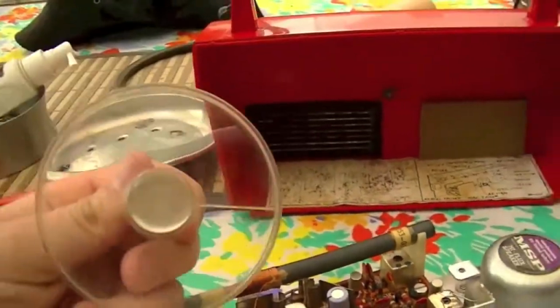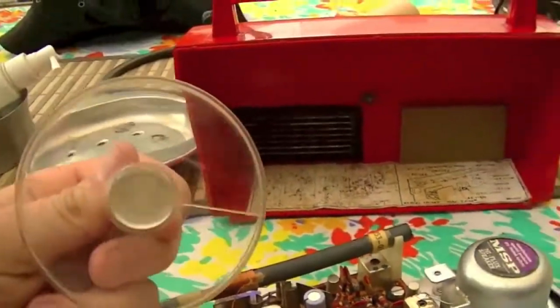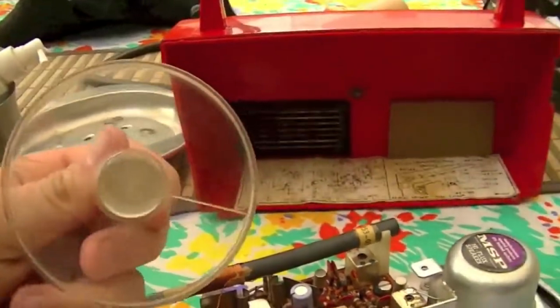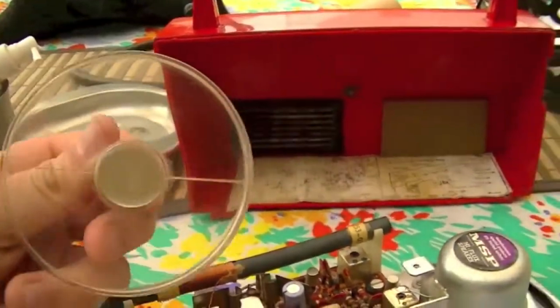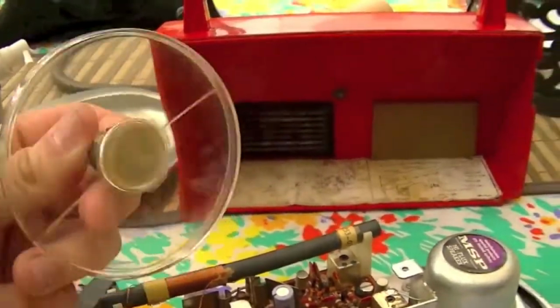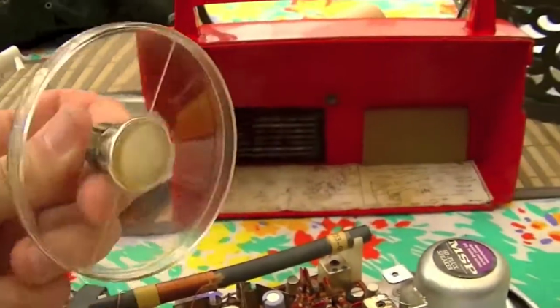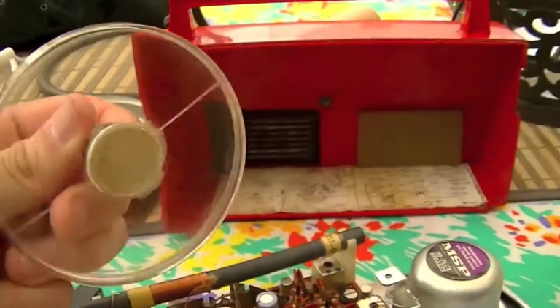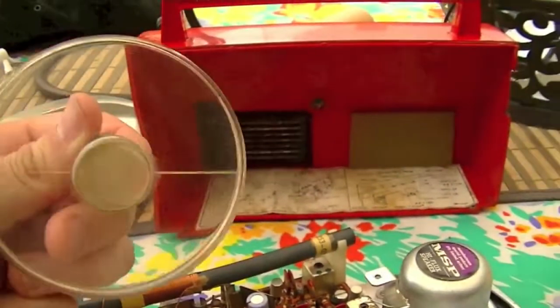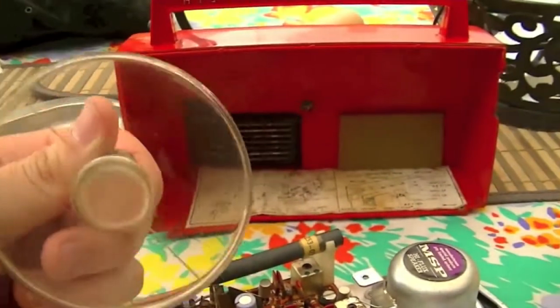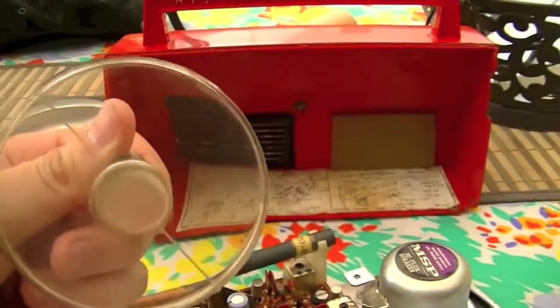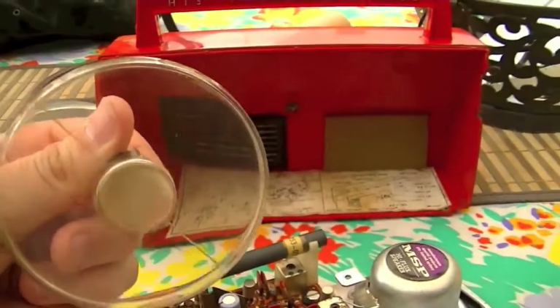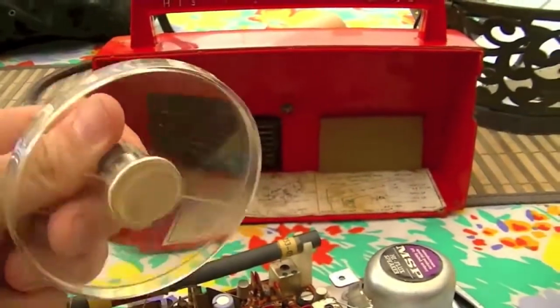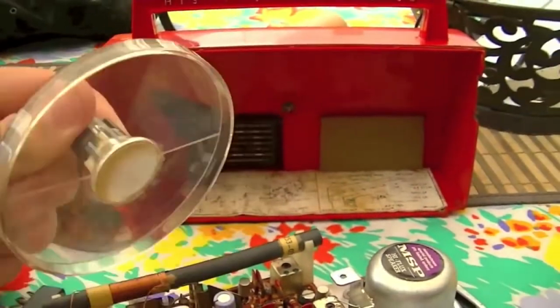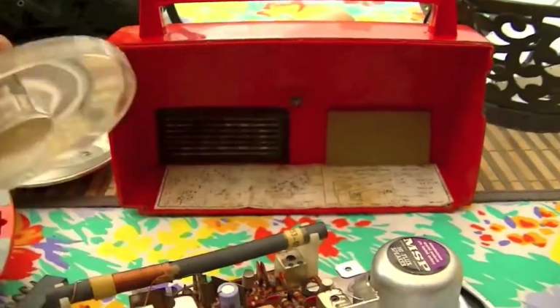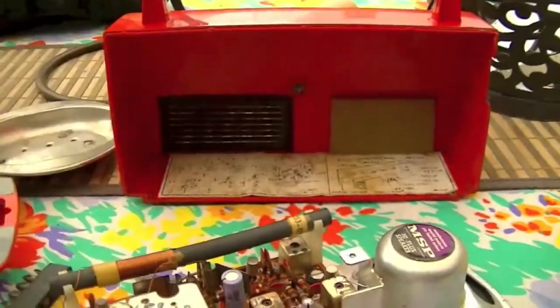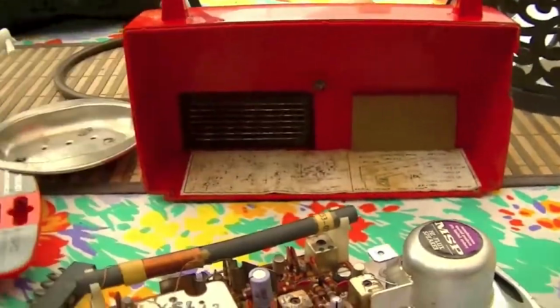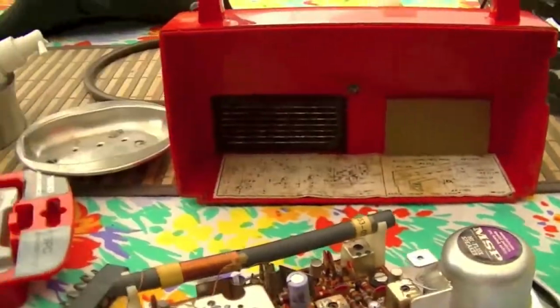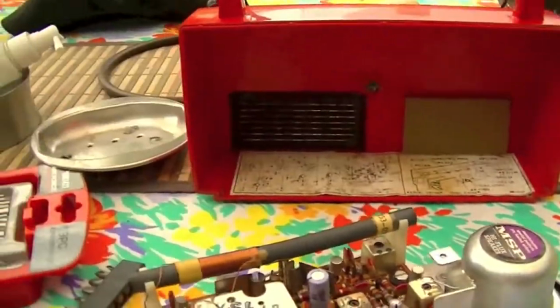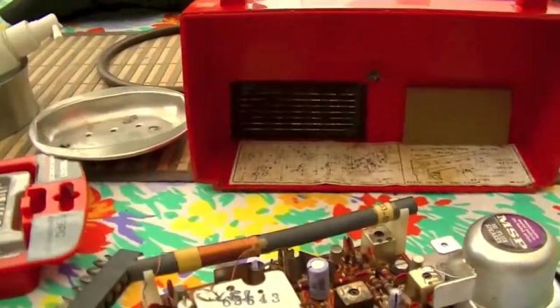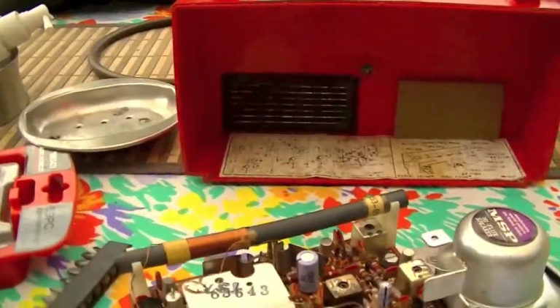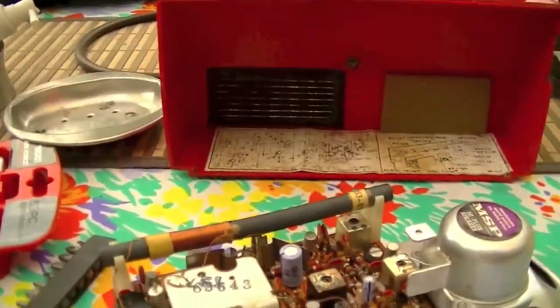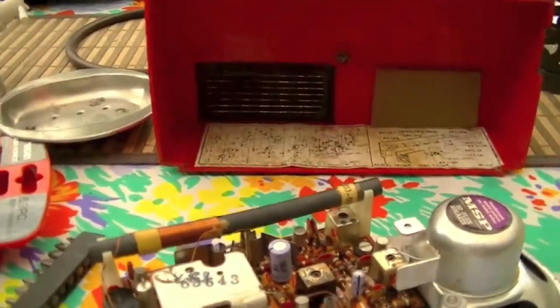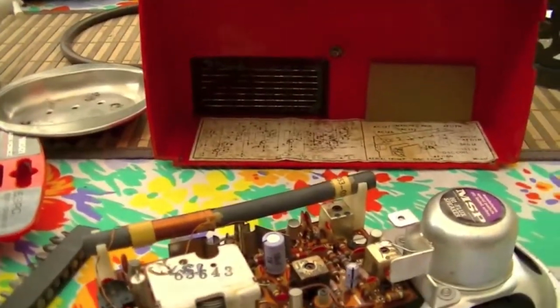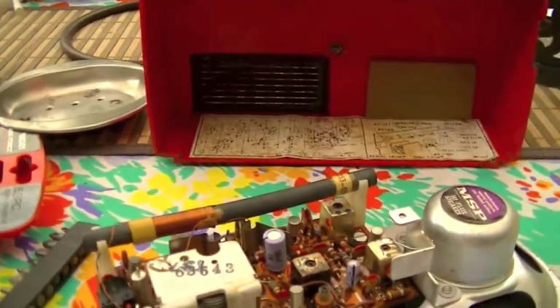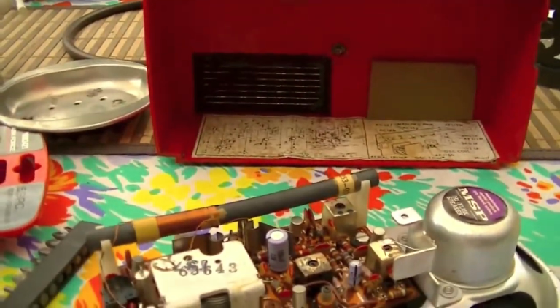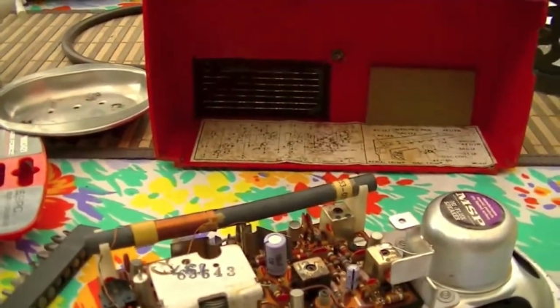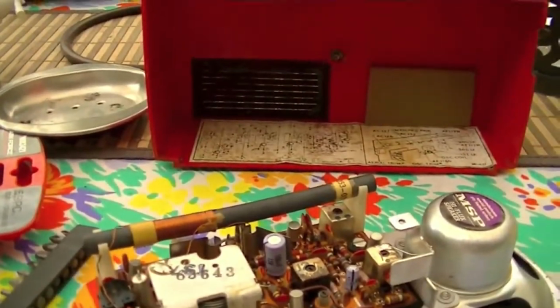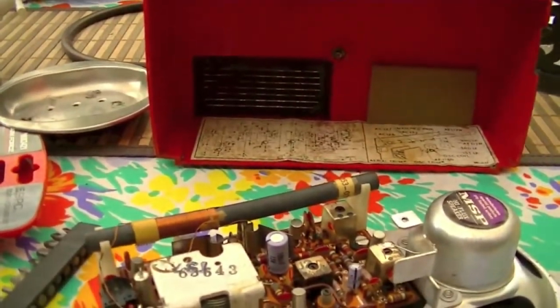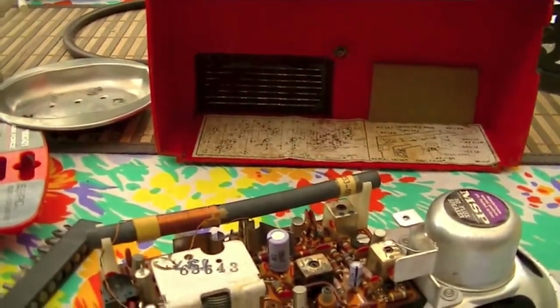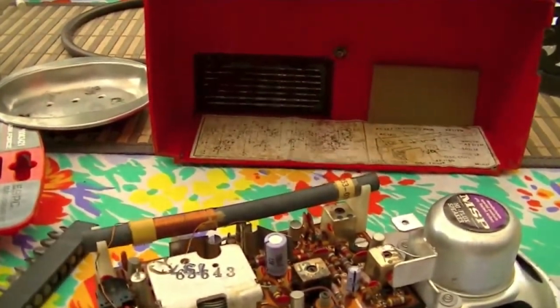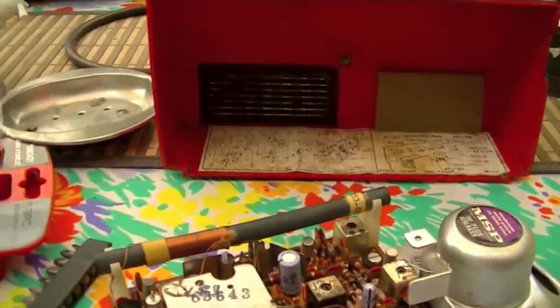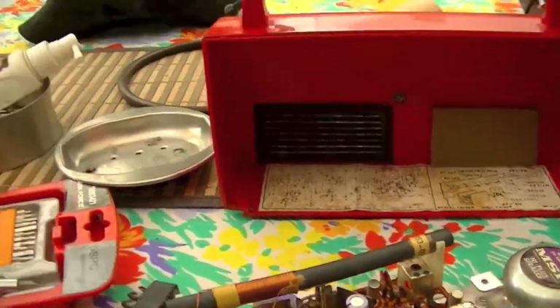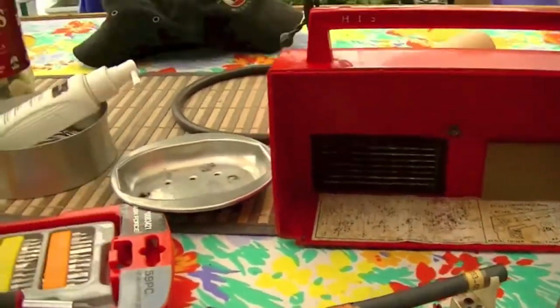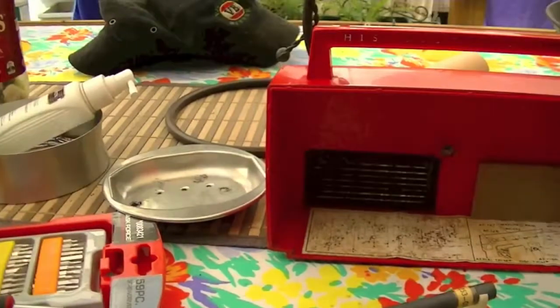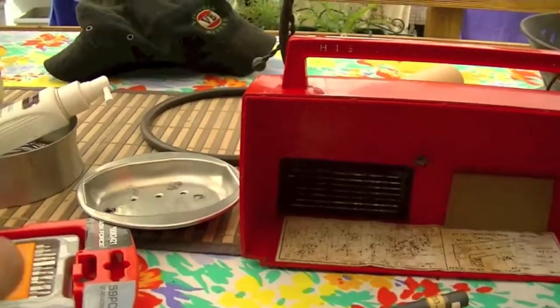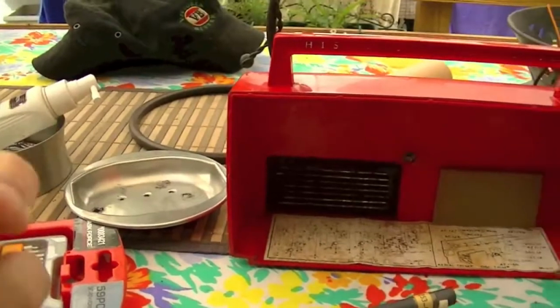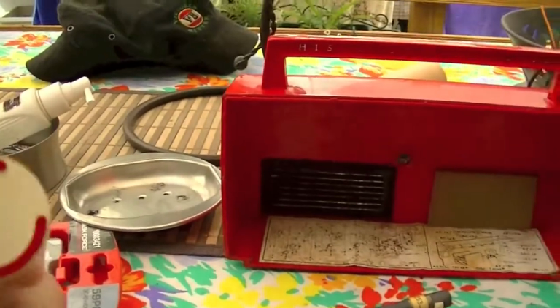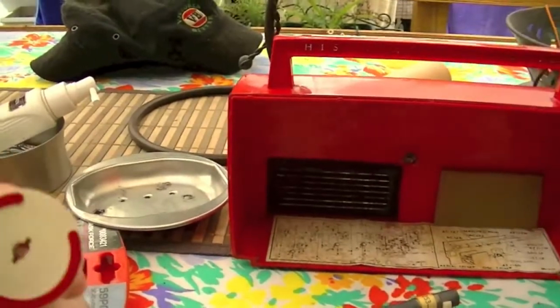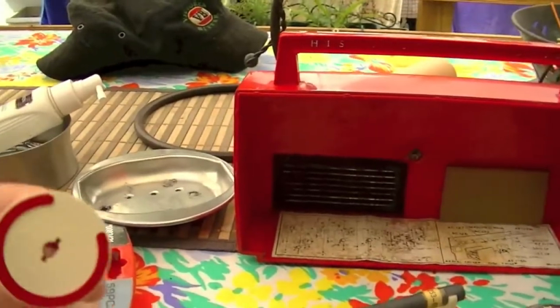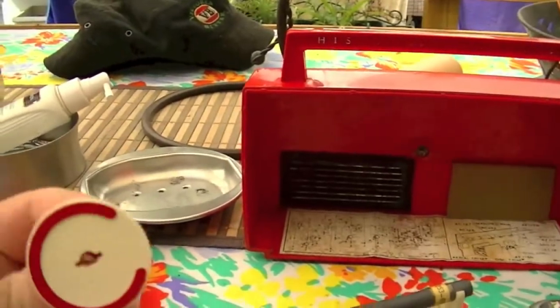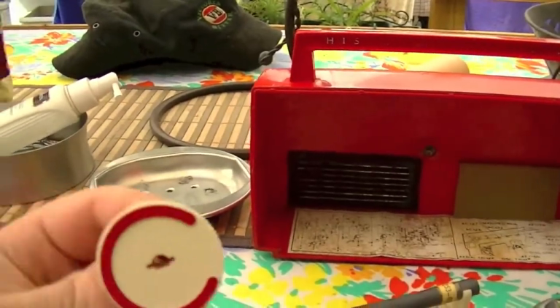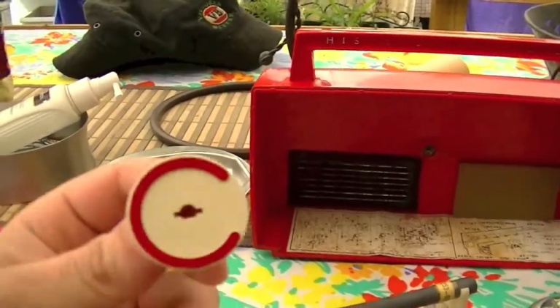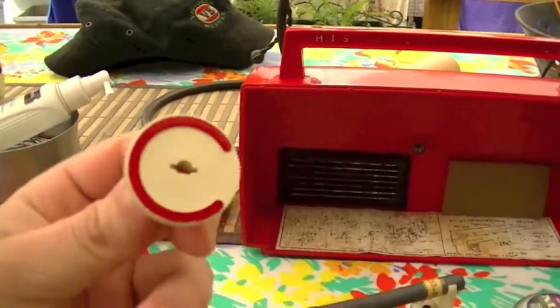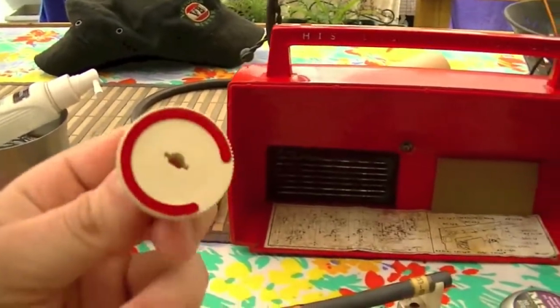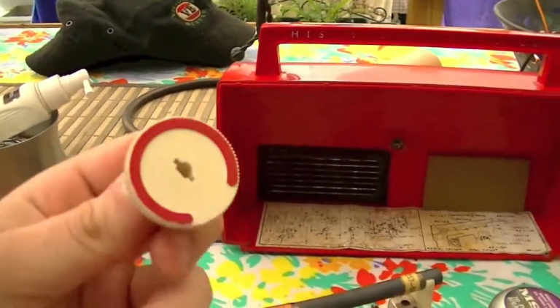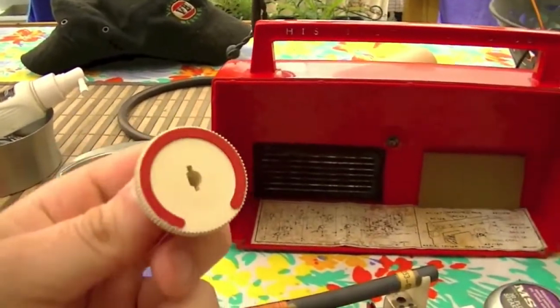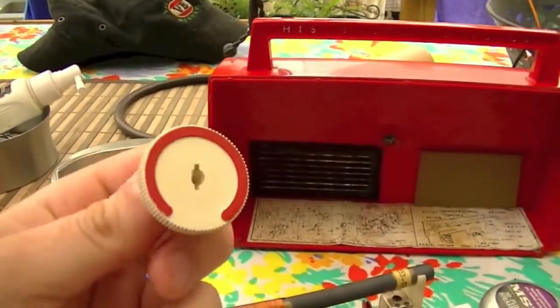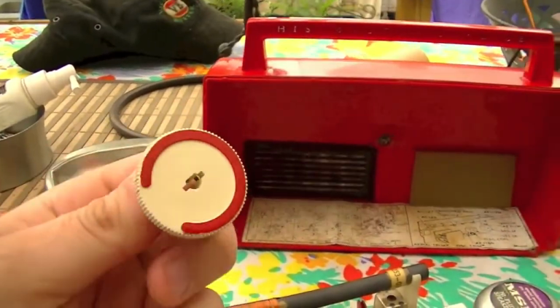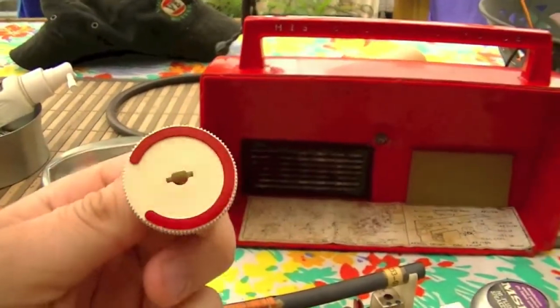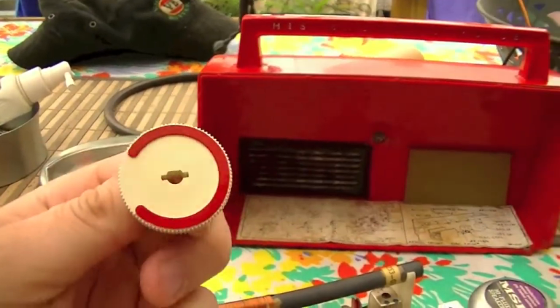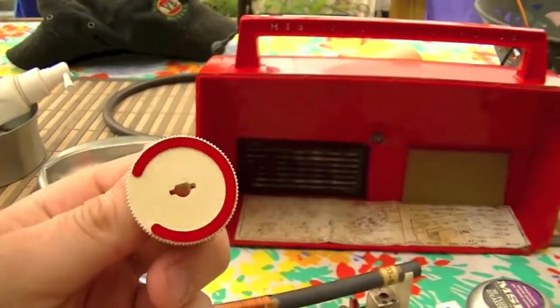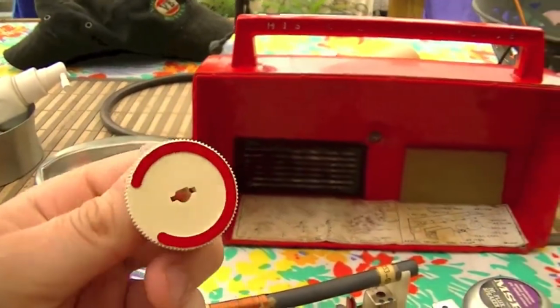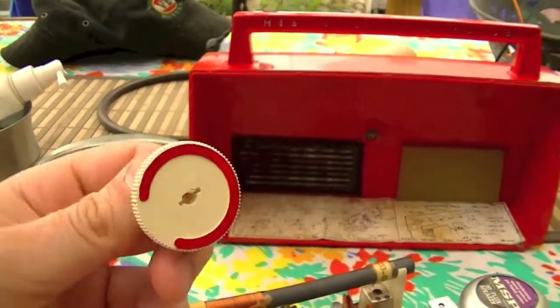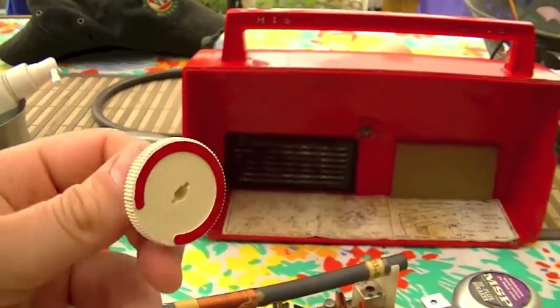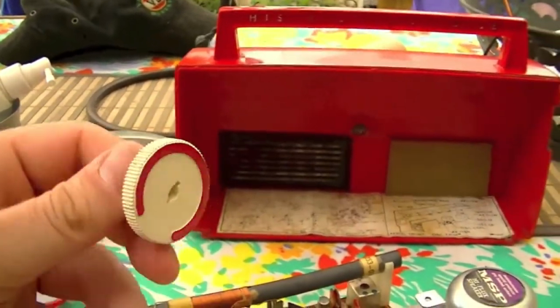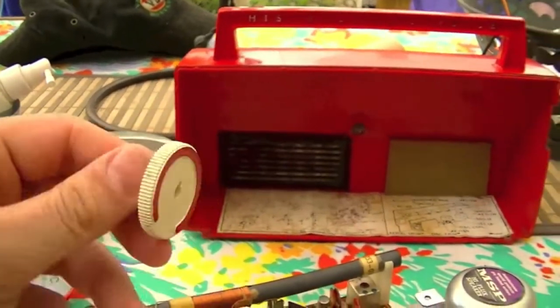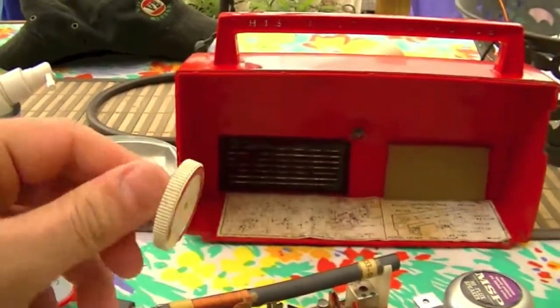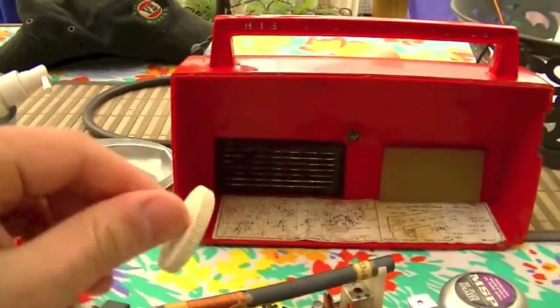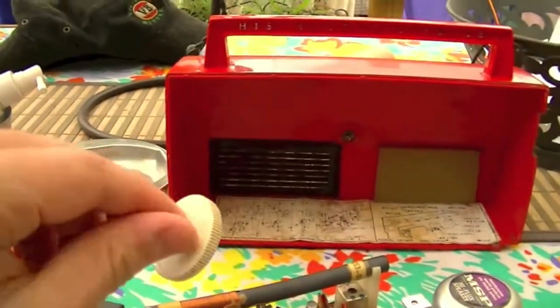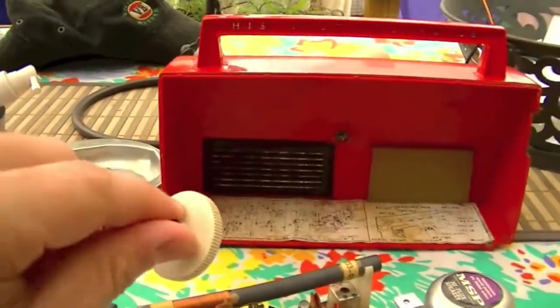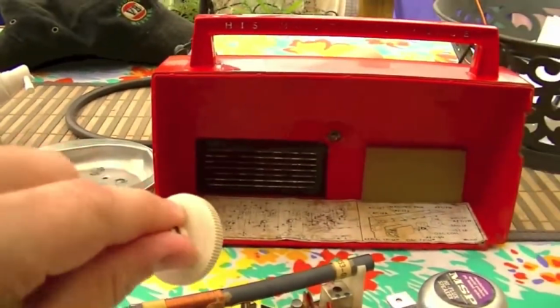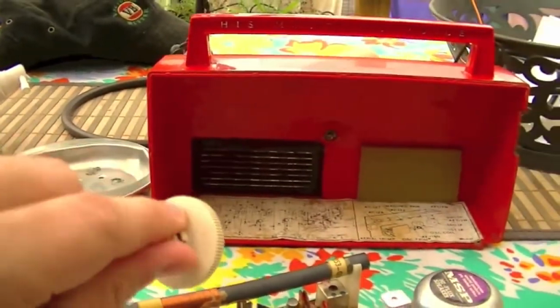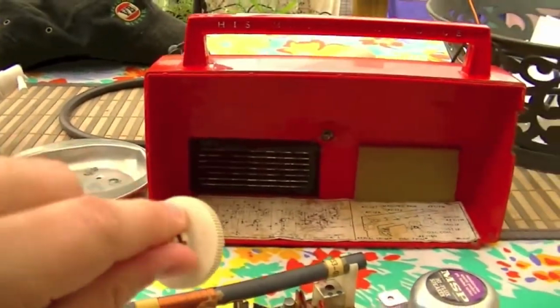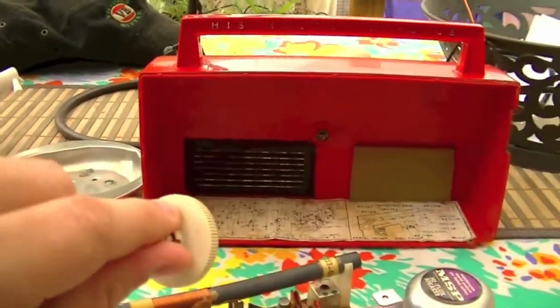I cleaned up the front dial; the volume and power knob was pretty yucky.